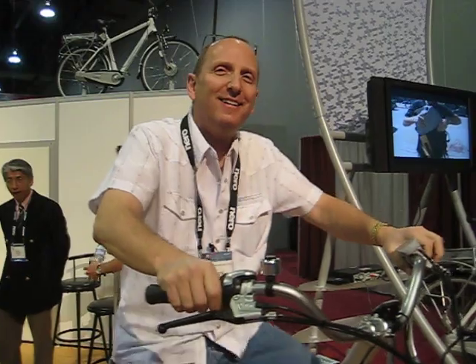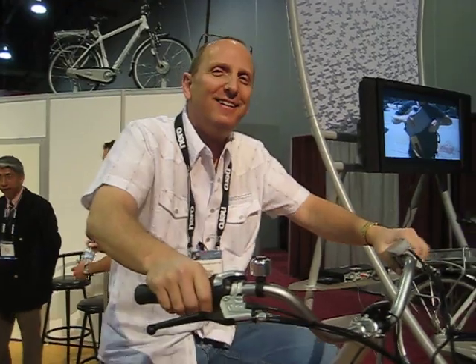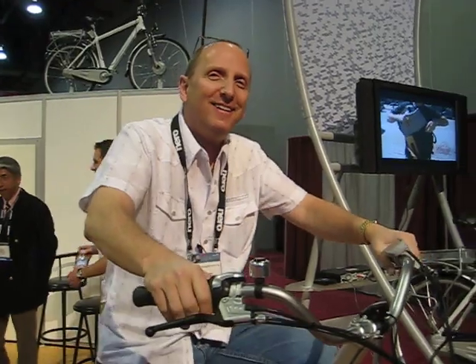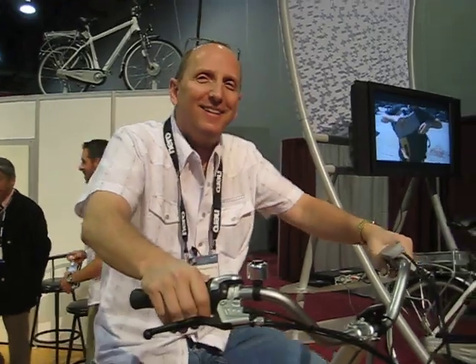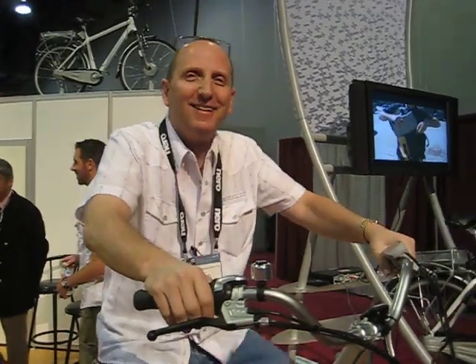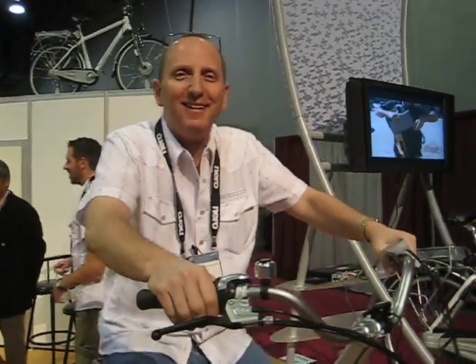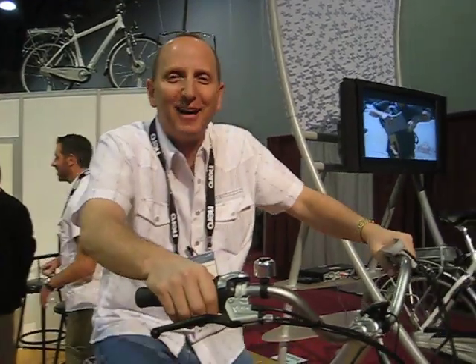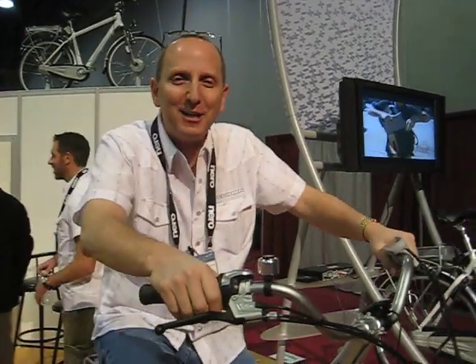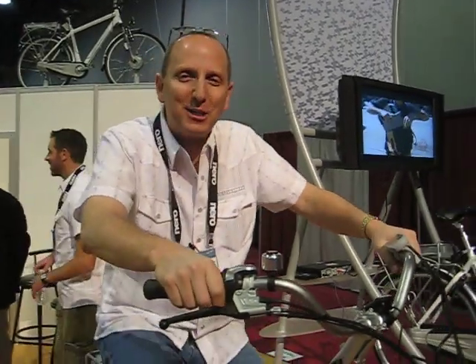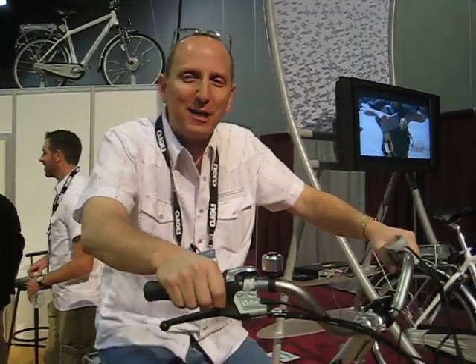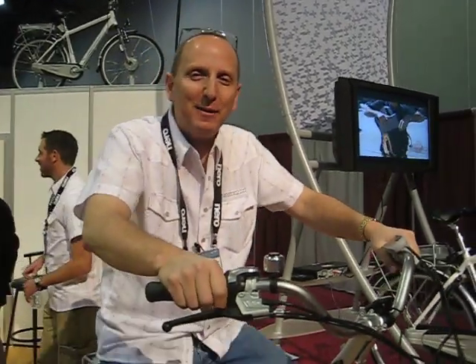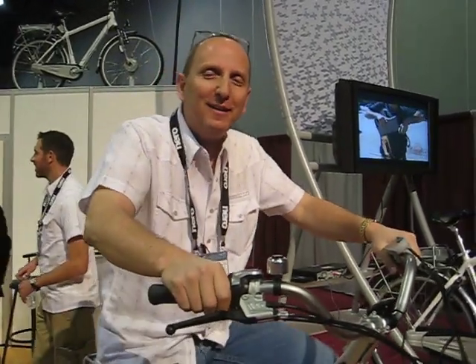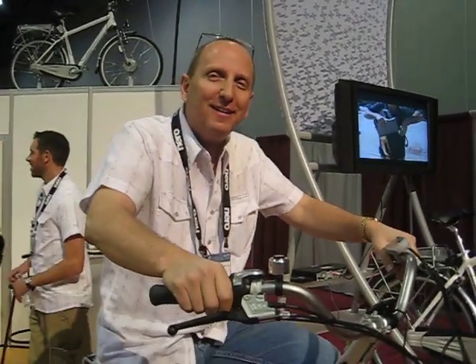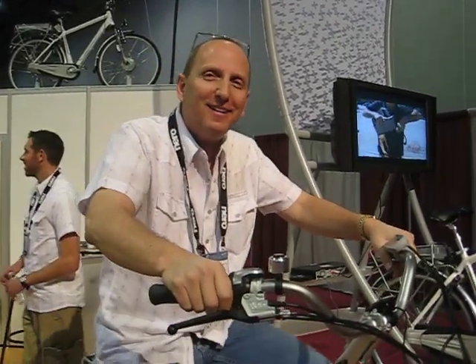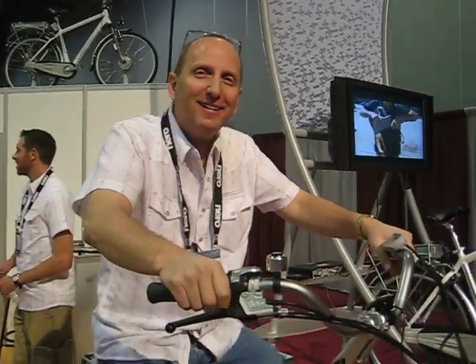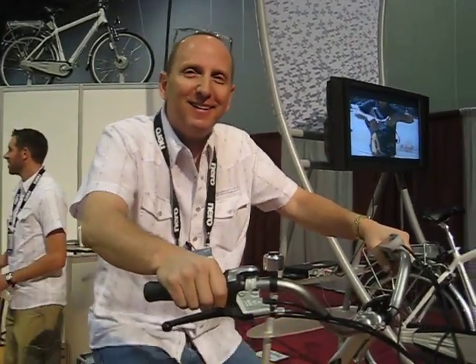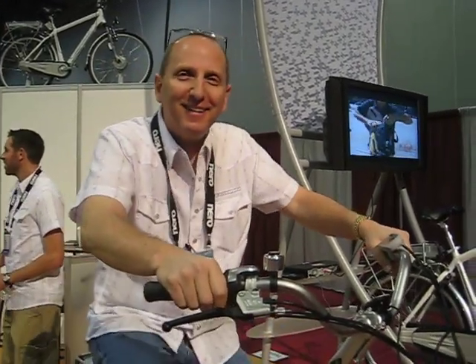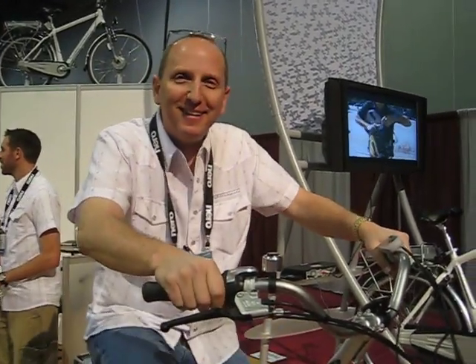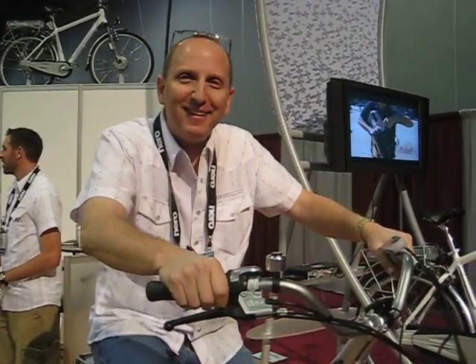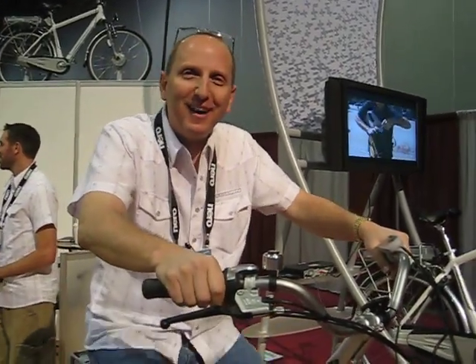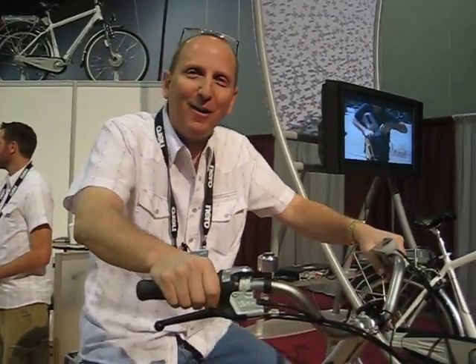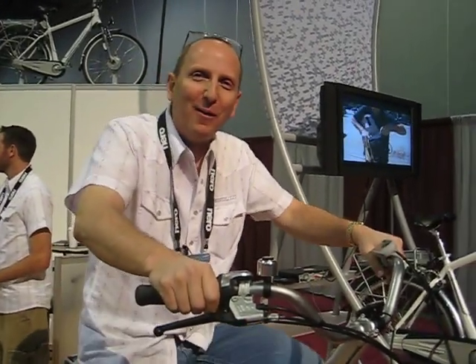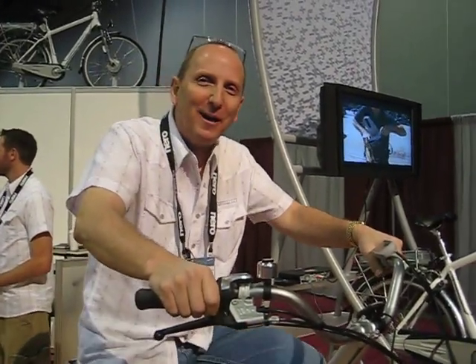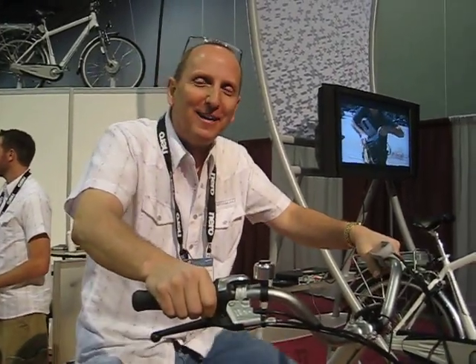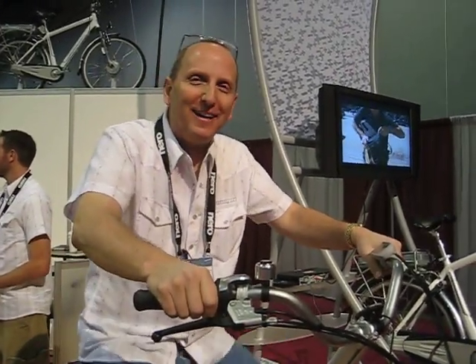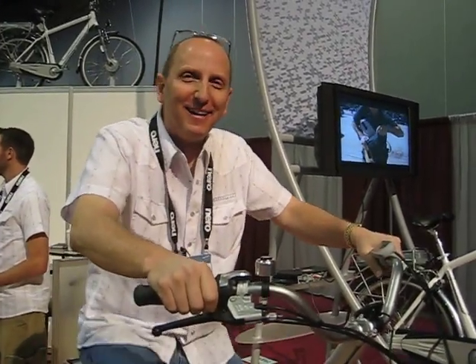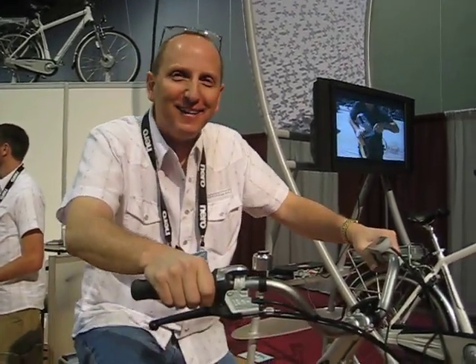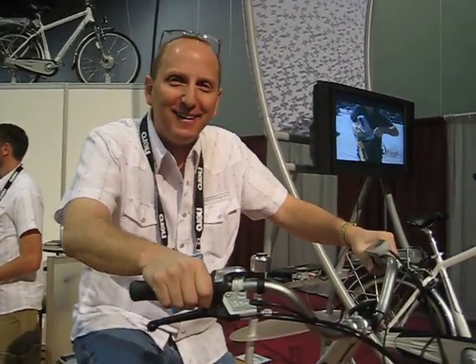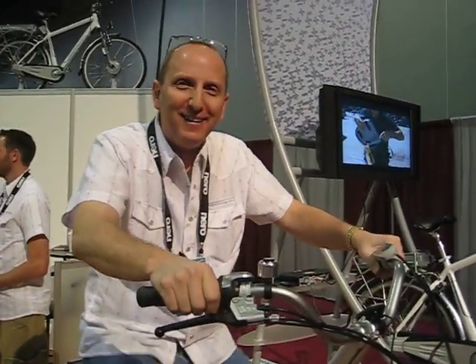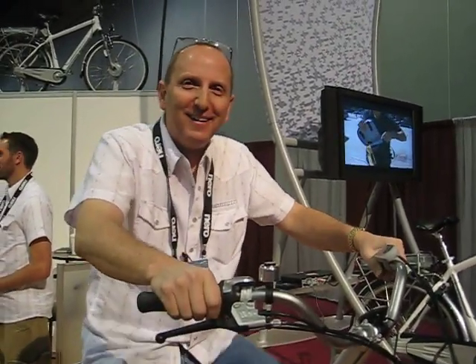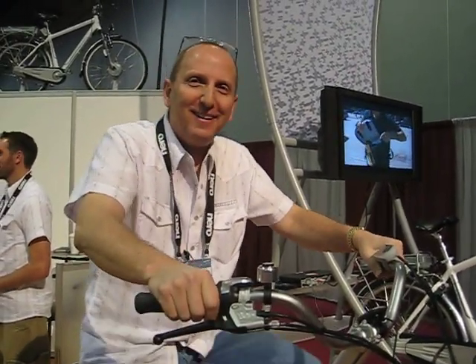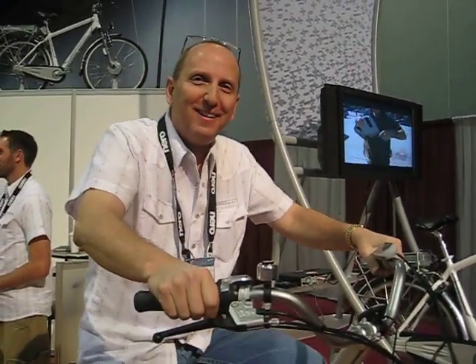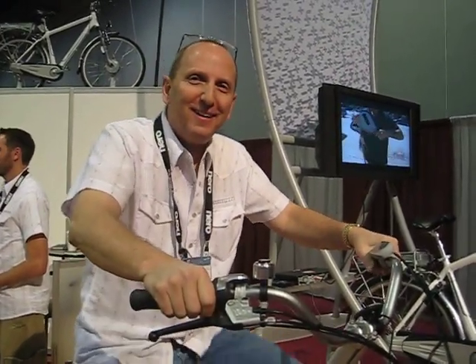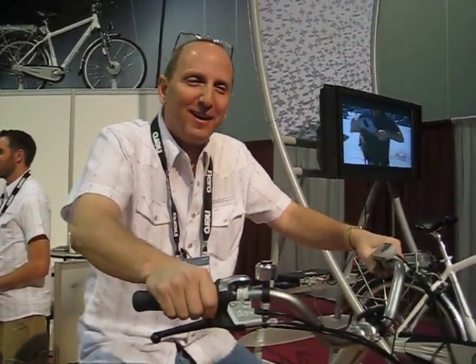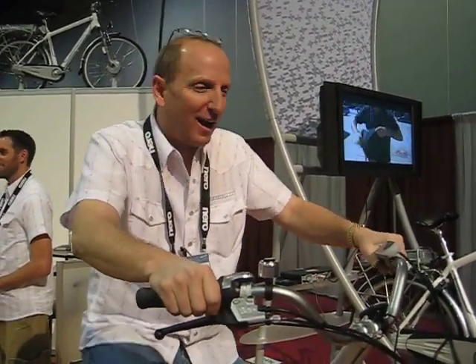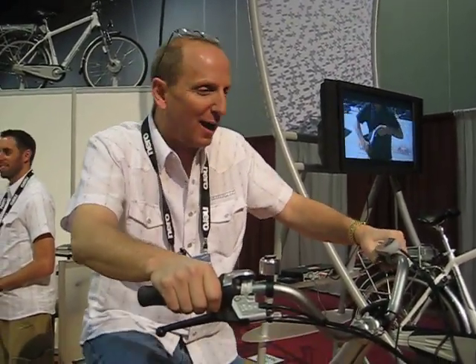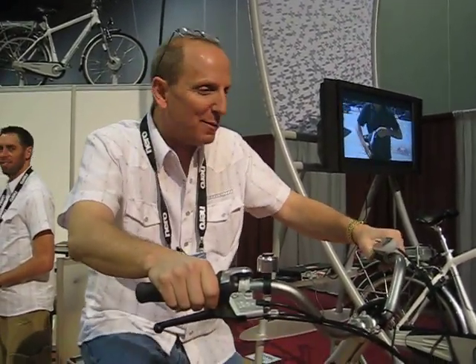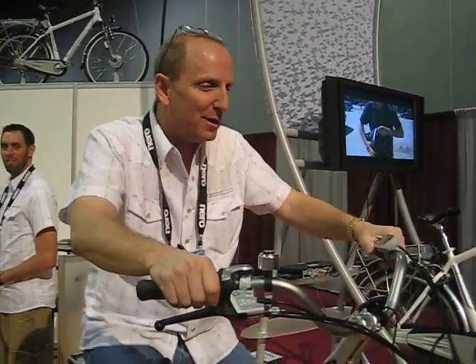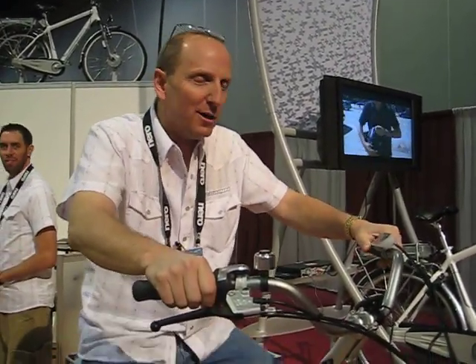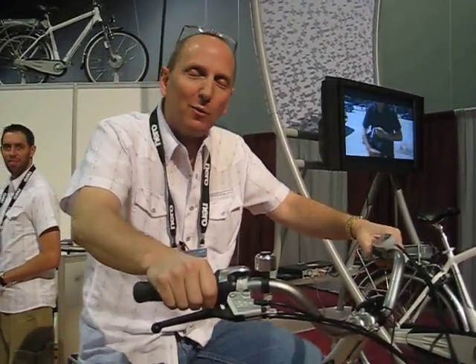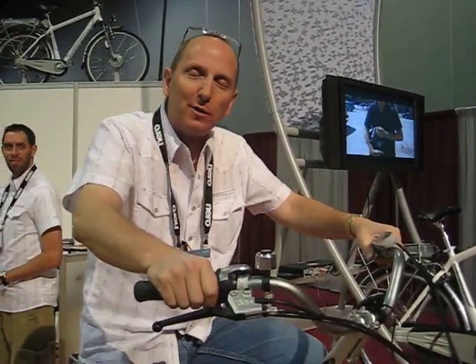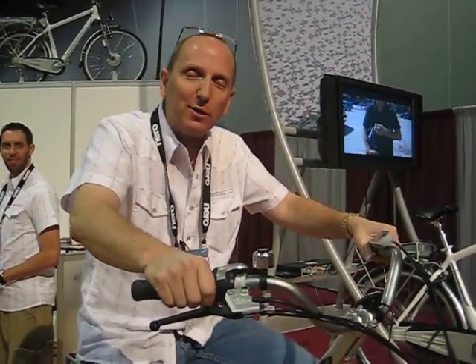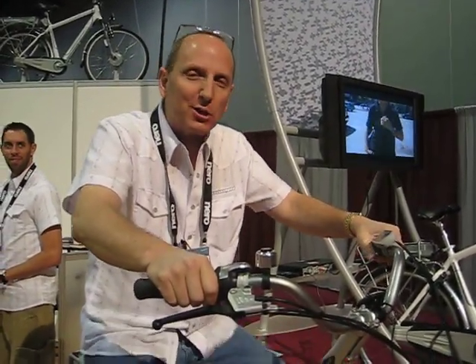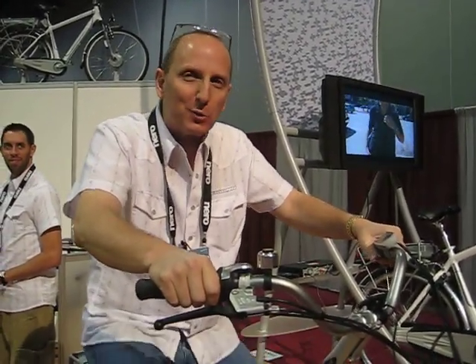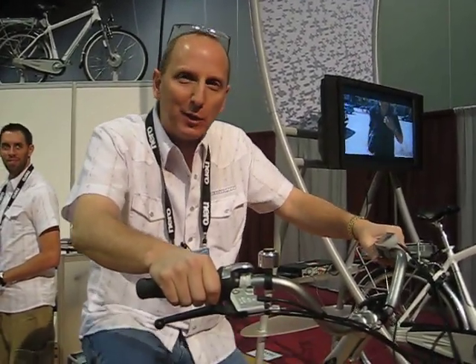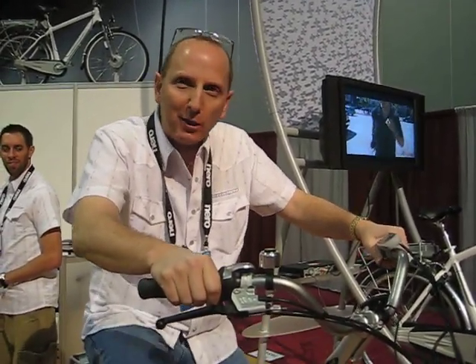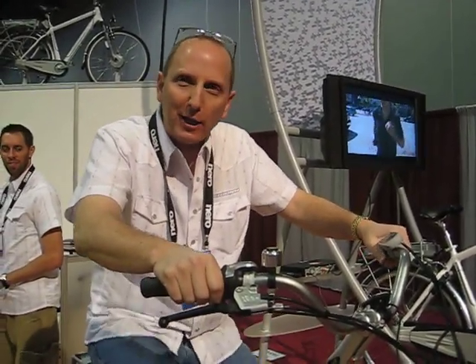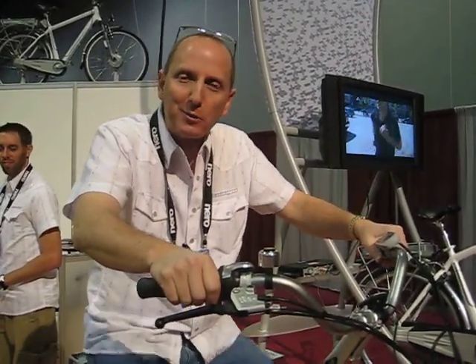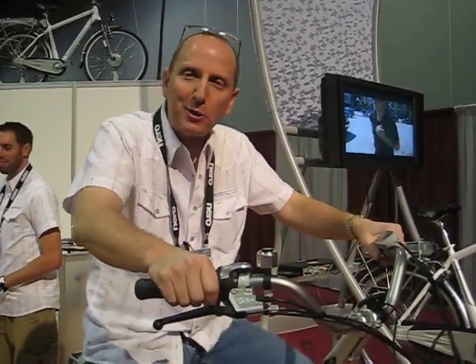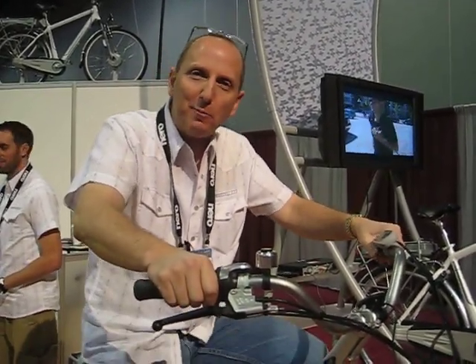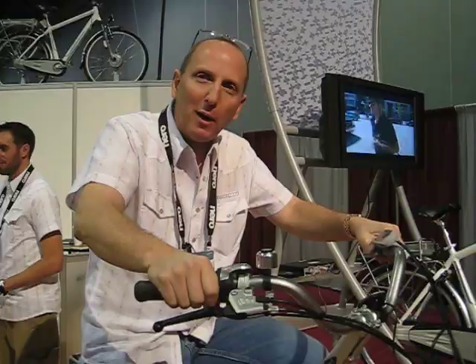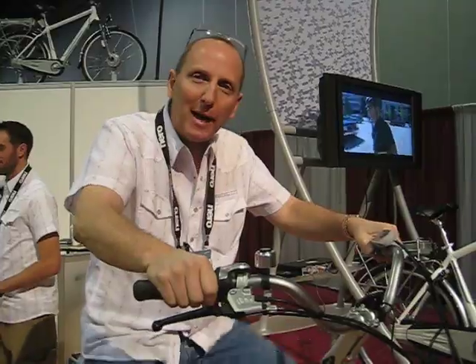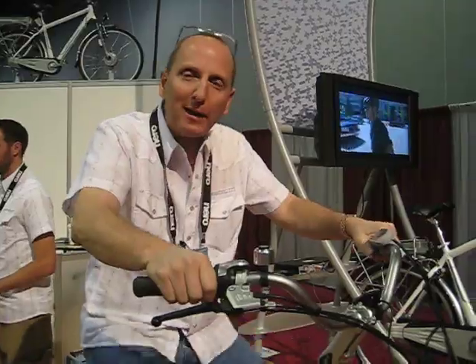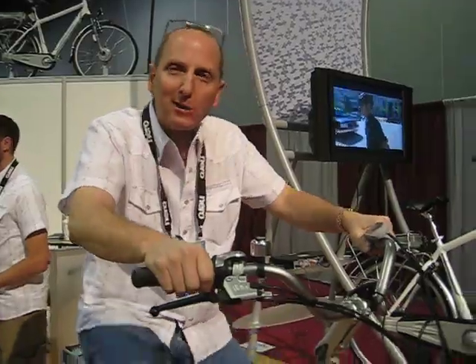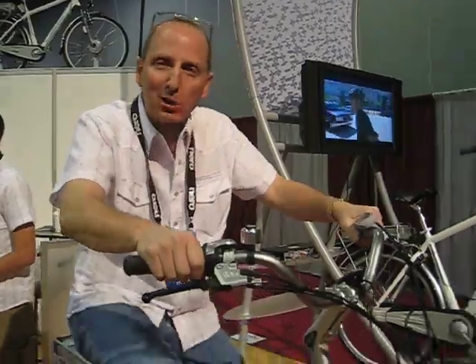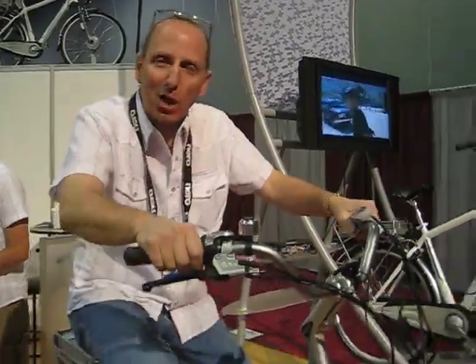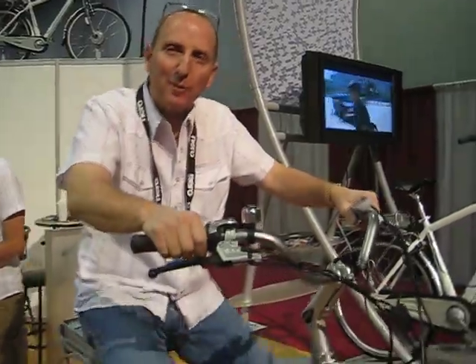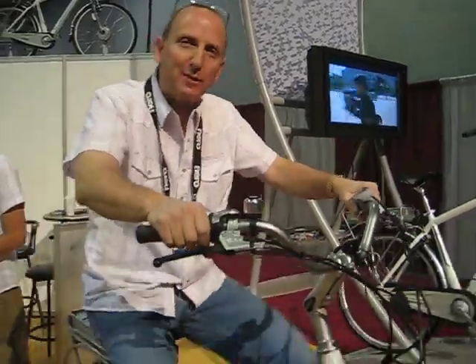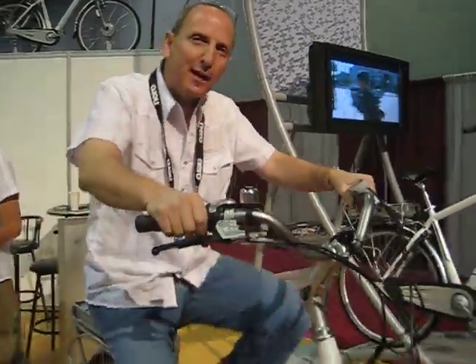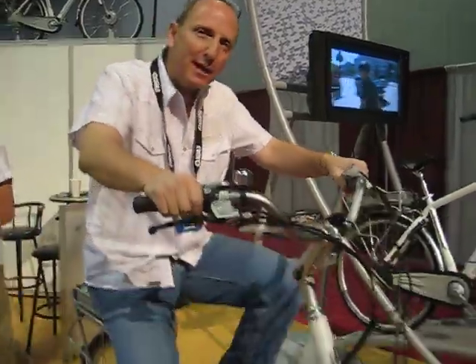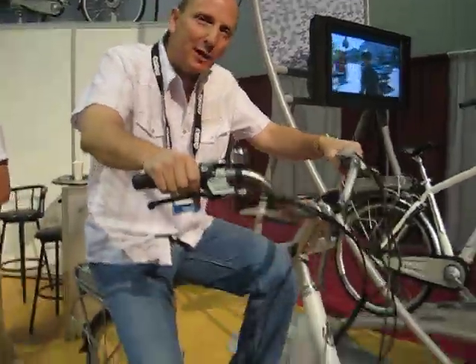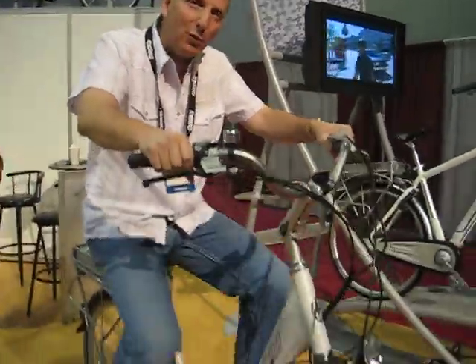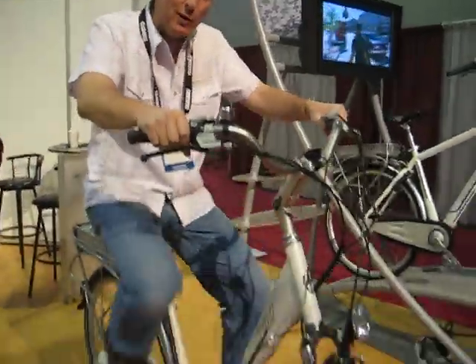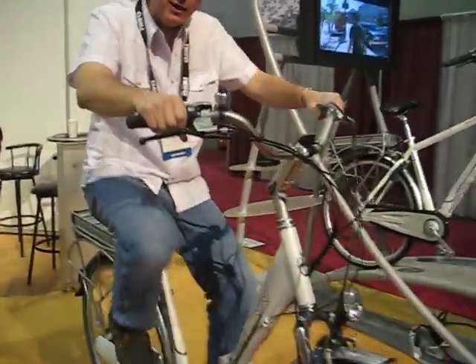Hi Jamie. How are you? Great. I'm here with the Schwinn electric bike. It's called the Tailwind.